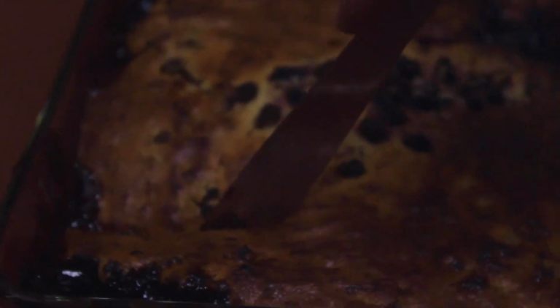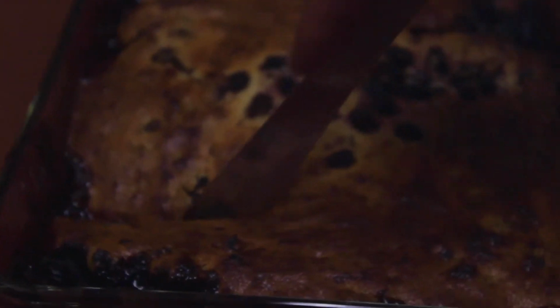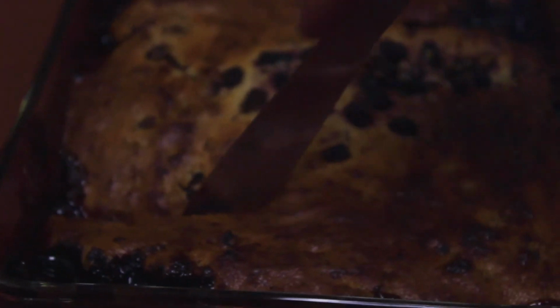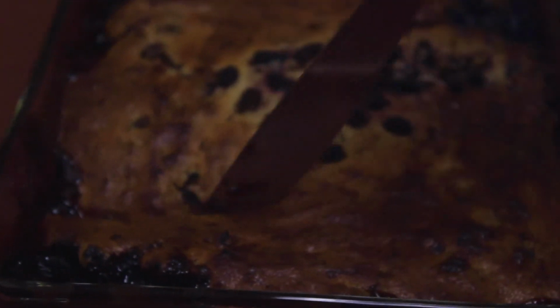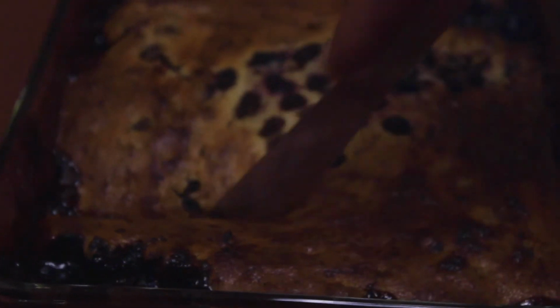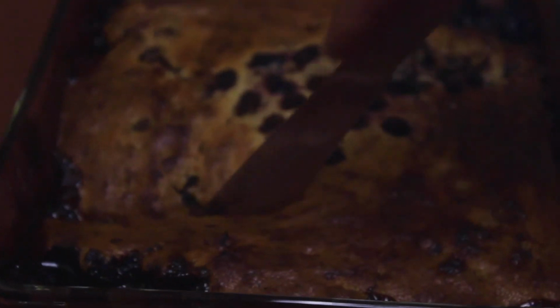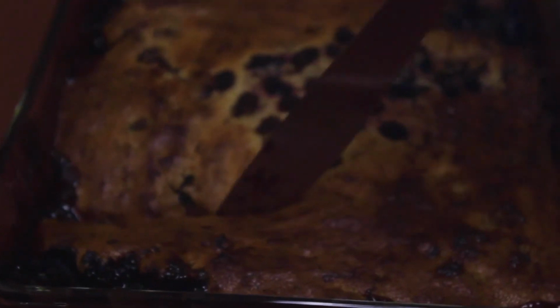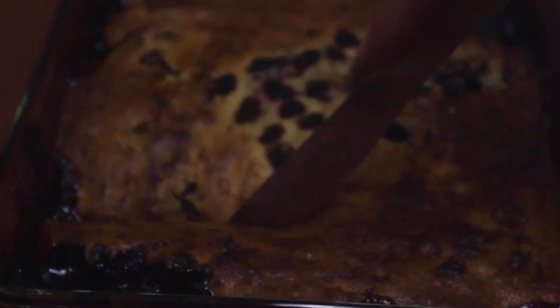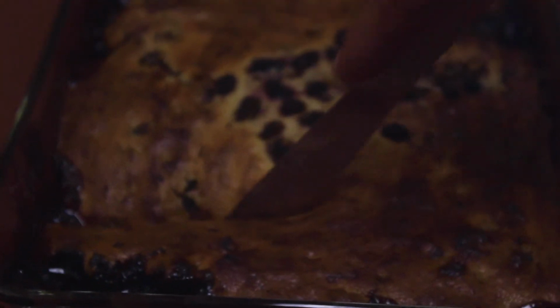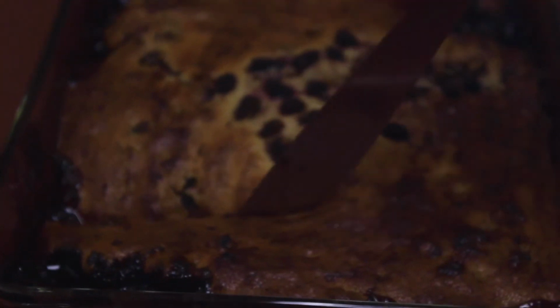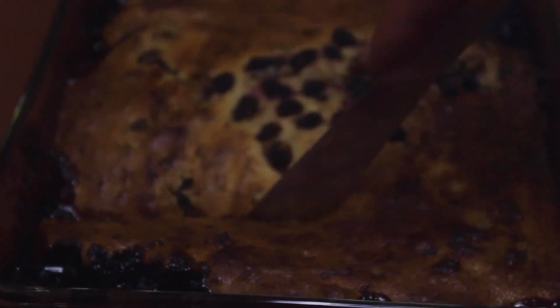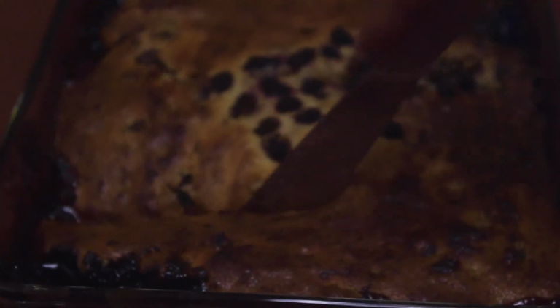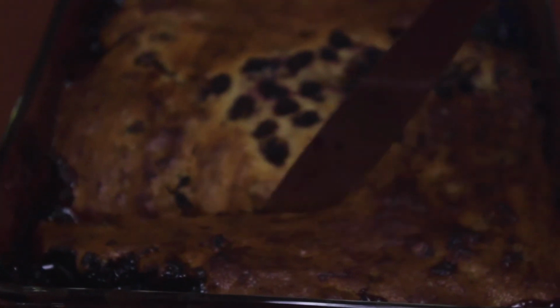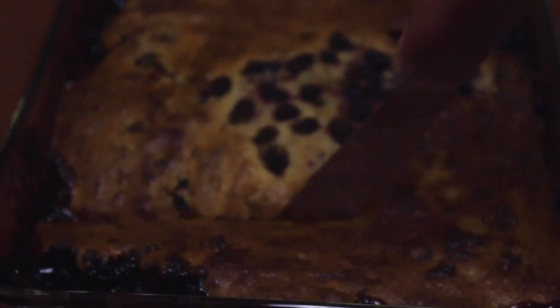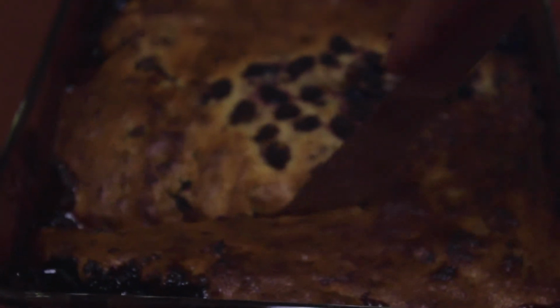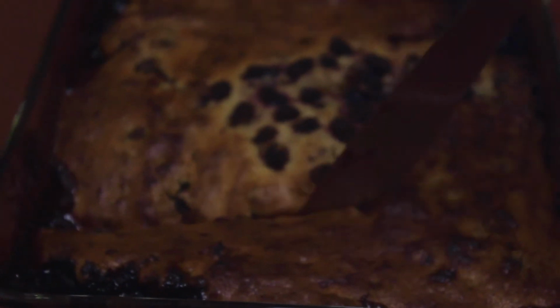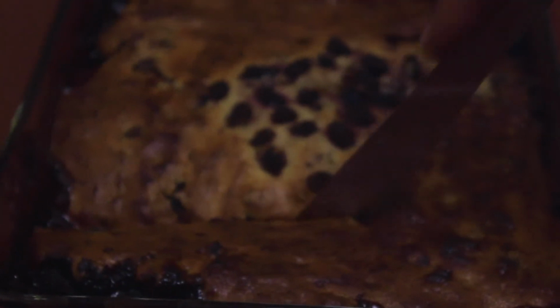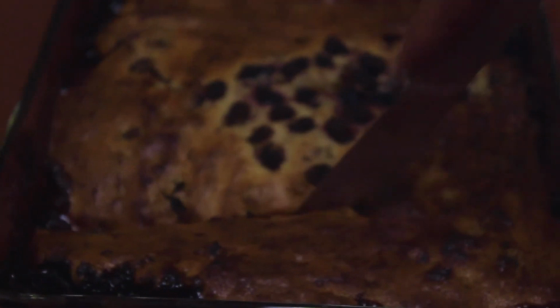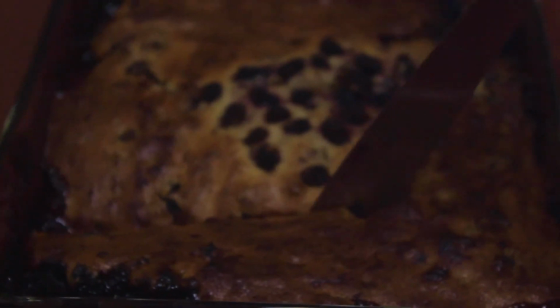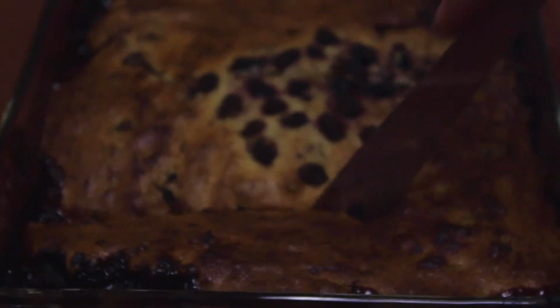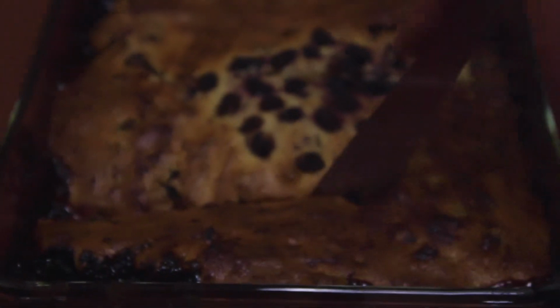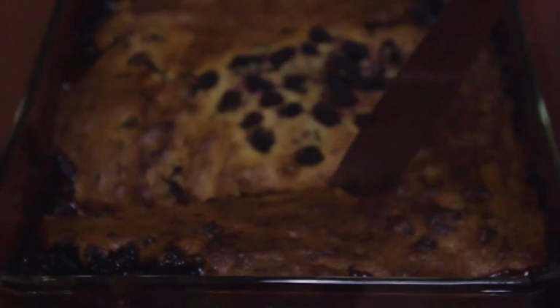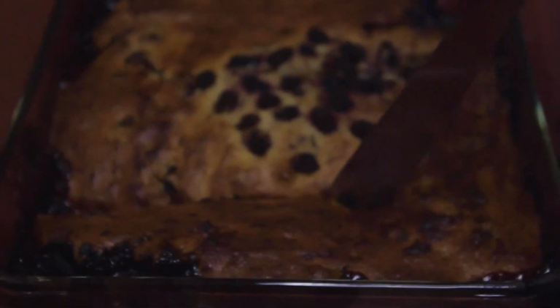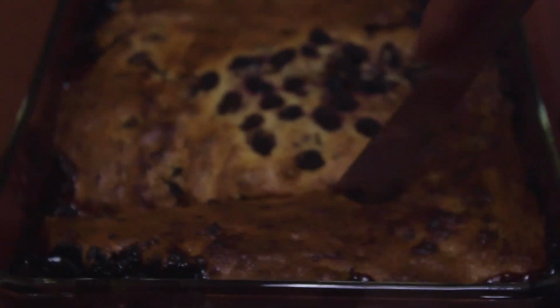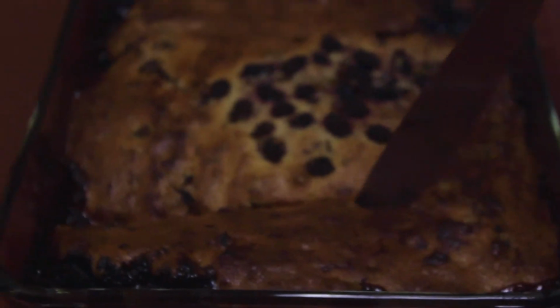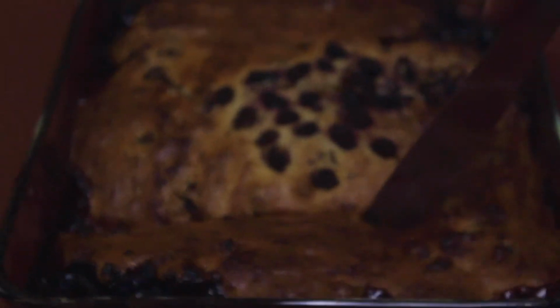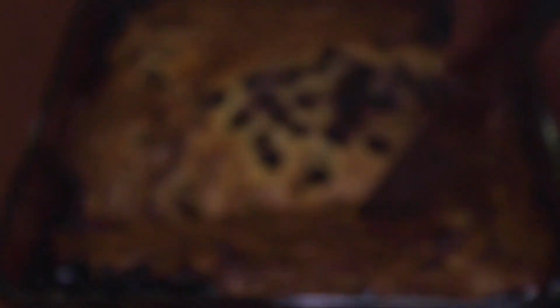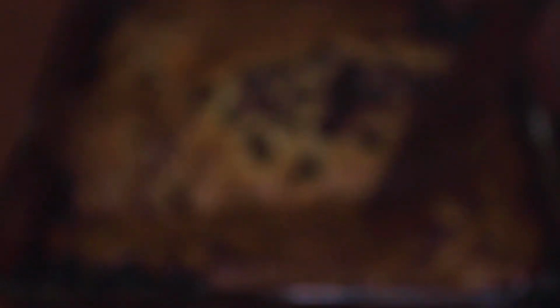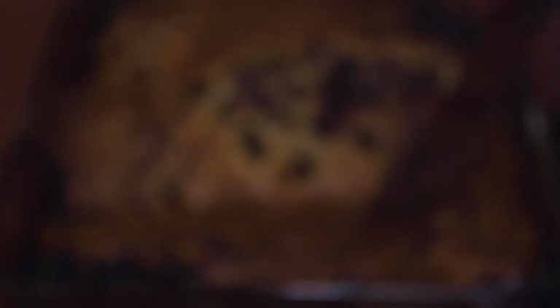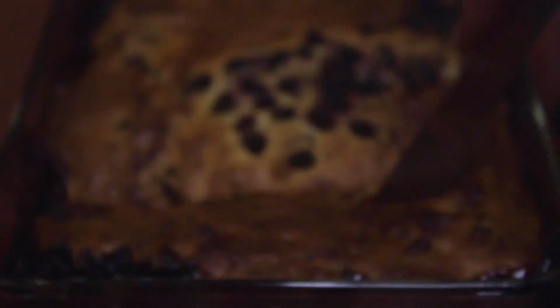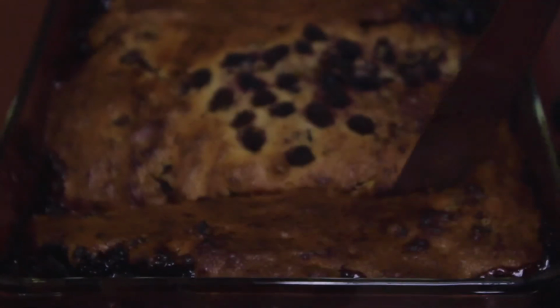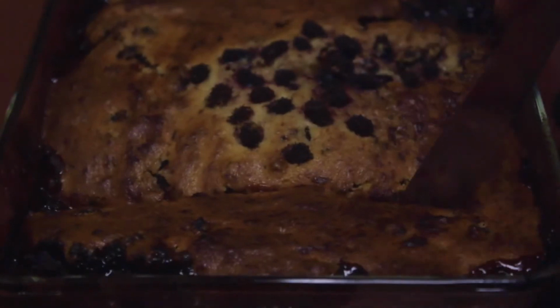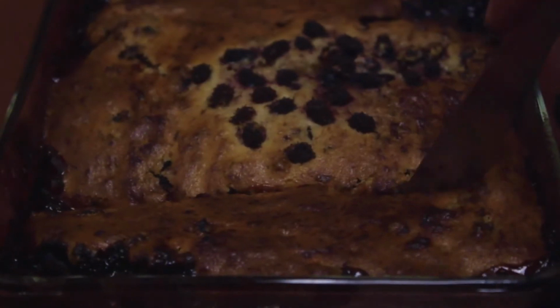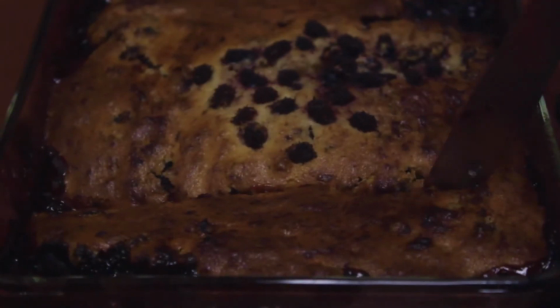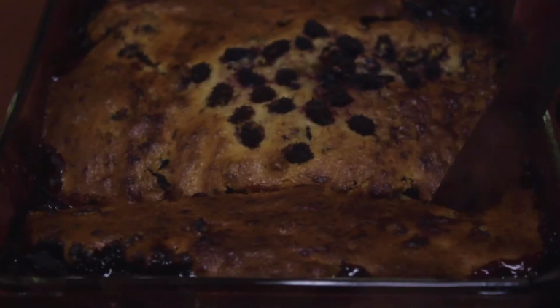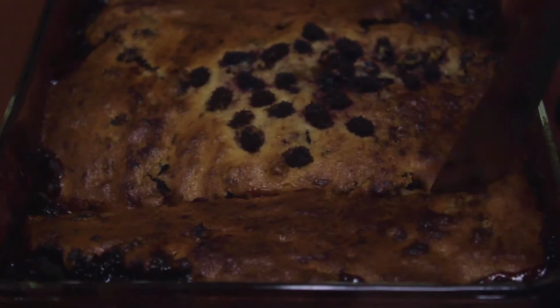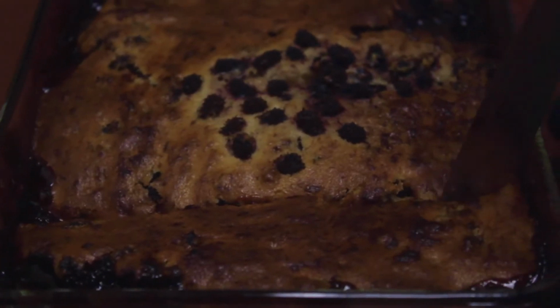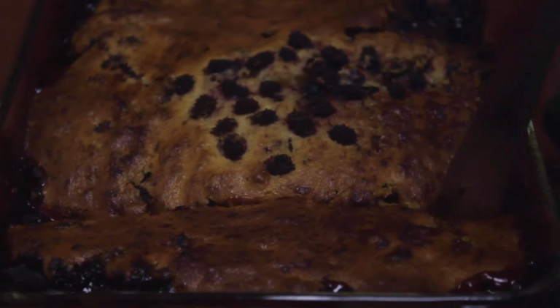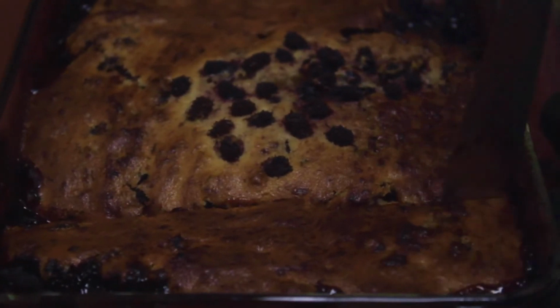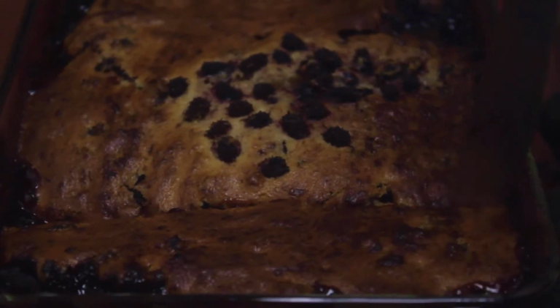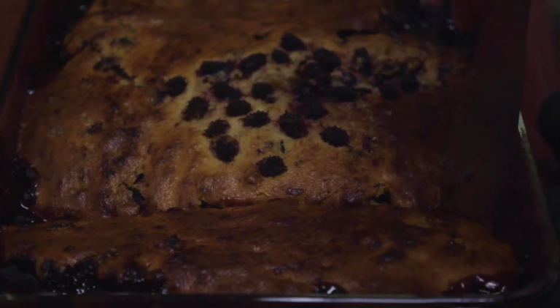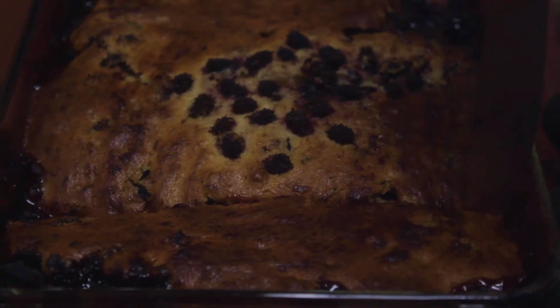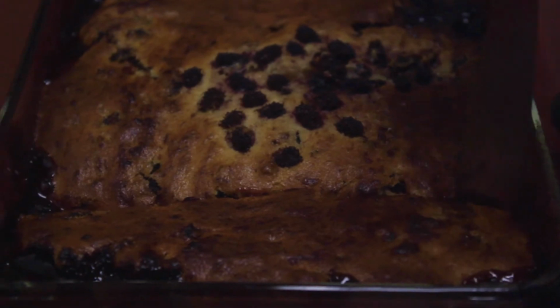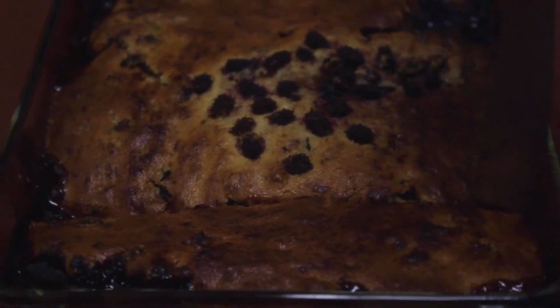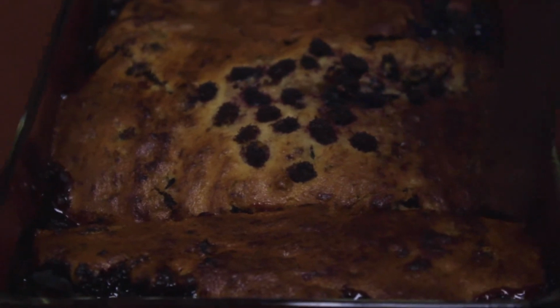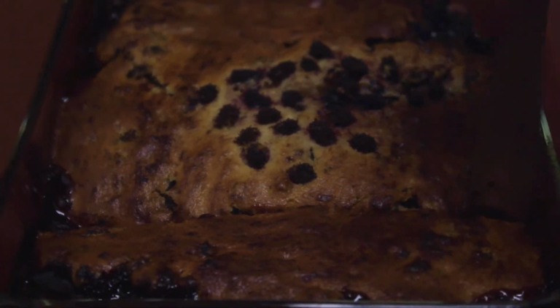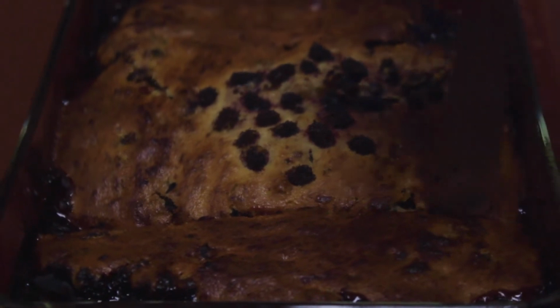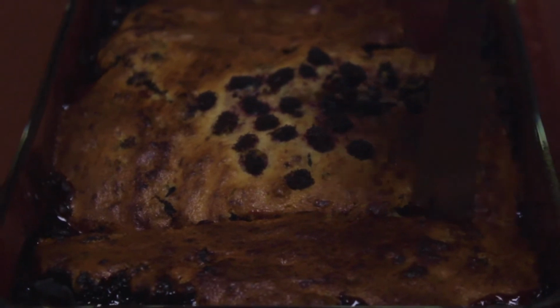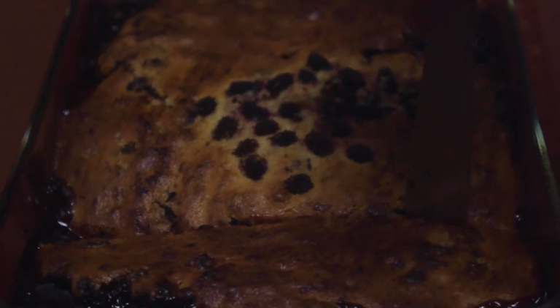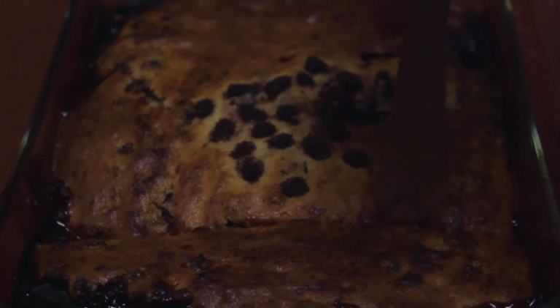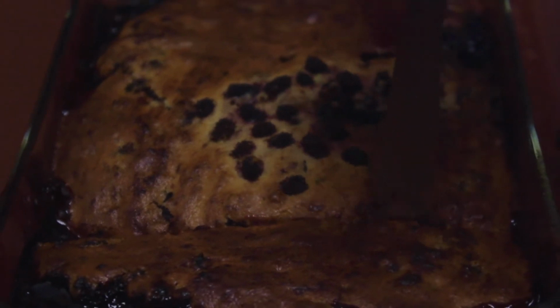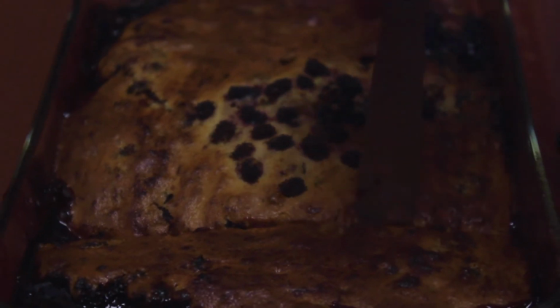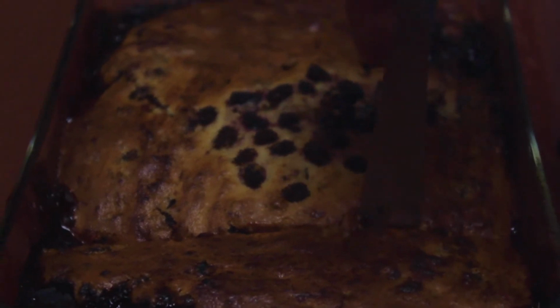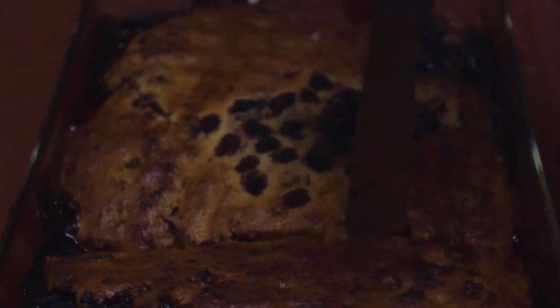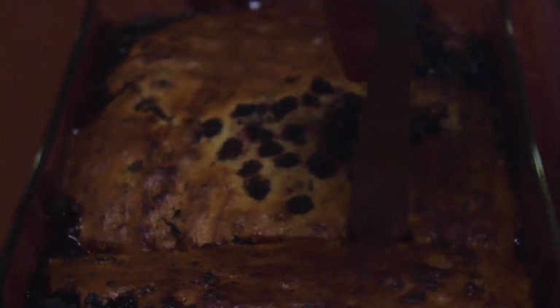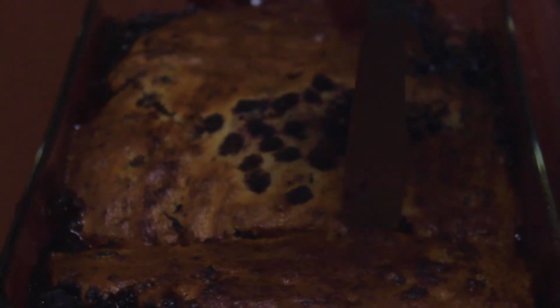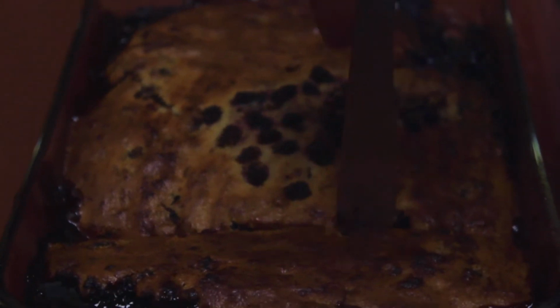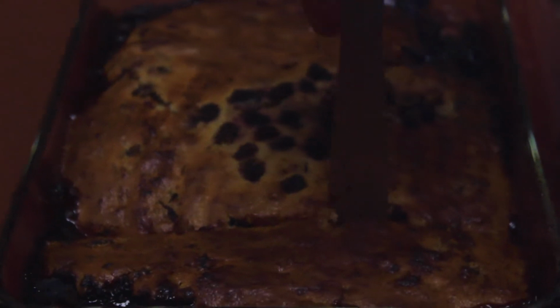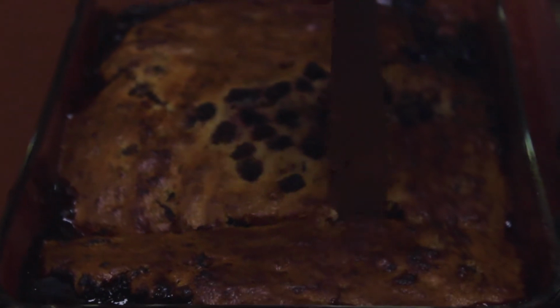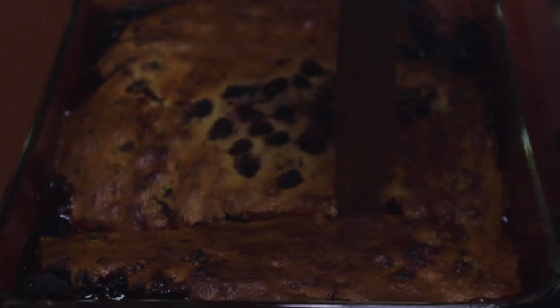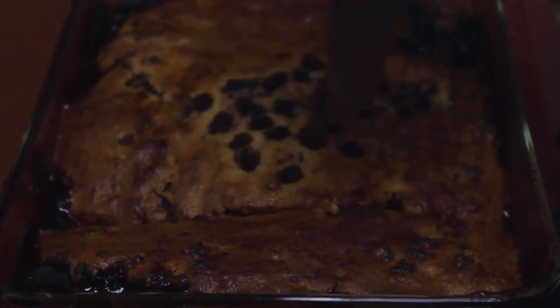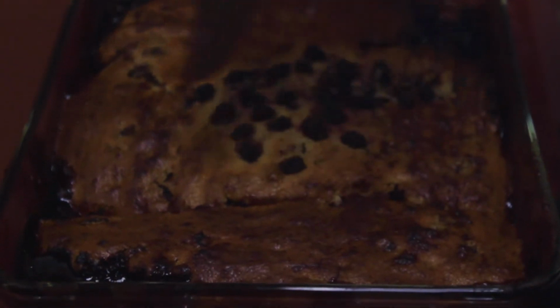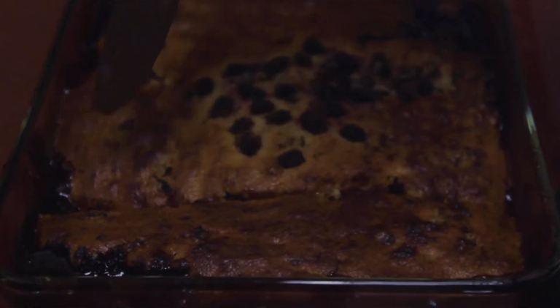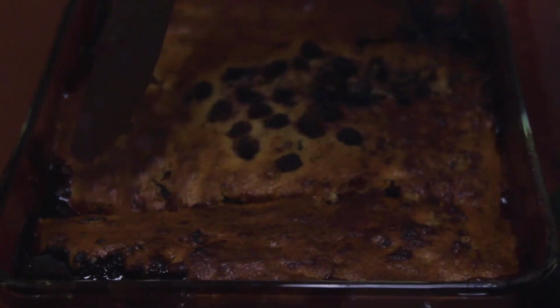You know, I think I put in too much jam. No such thing — no such thing!